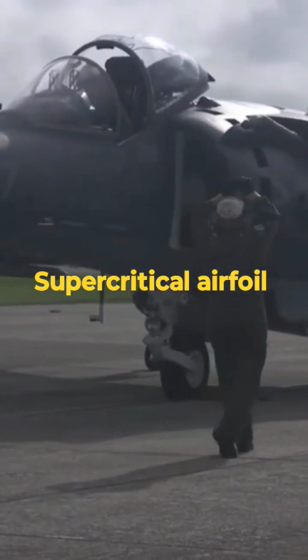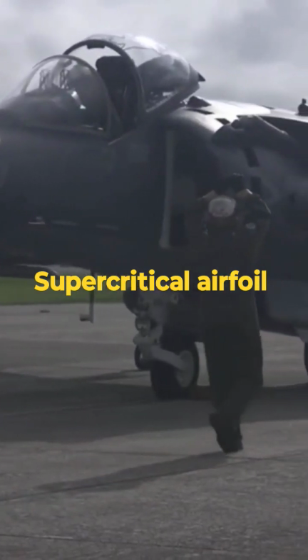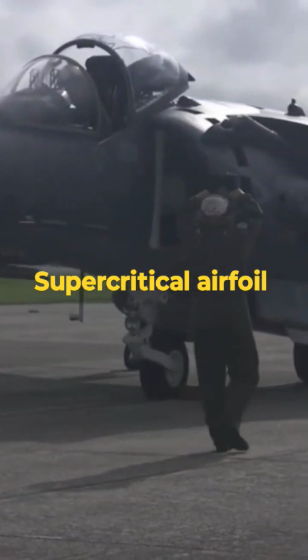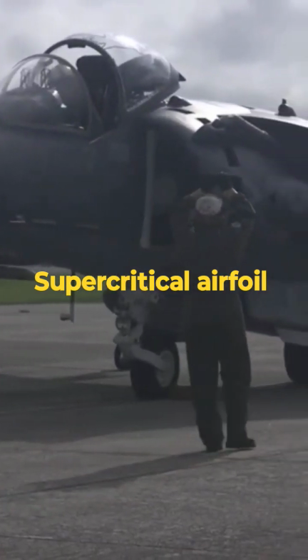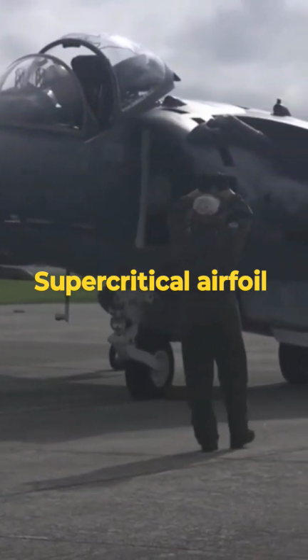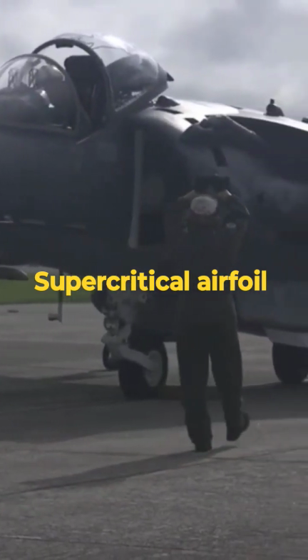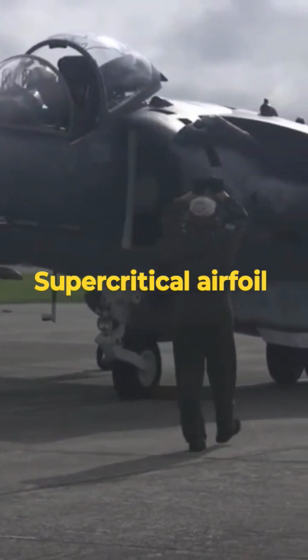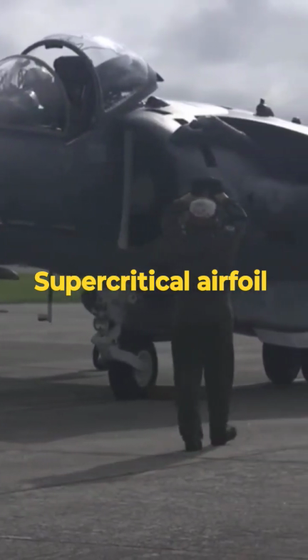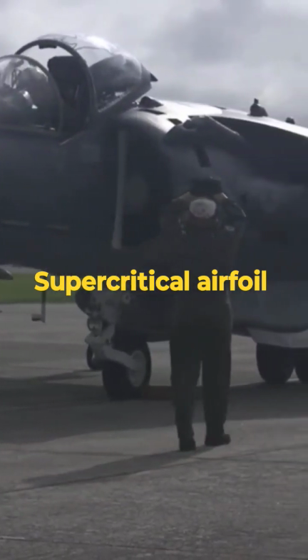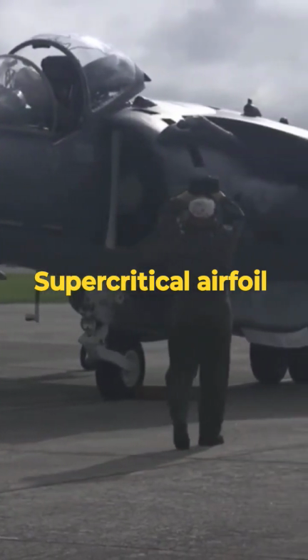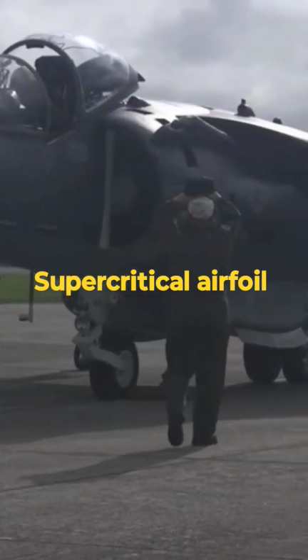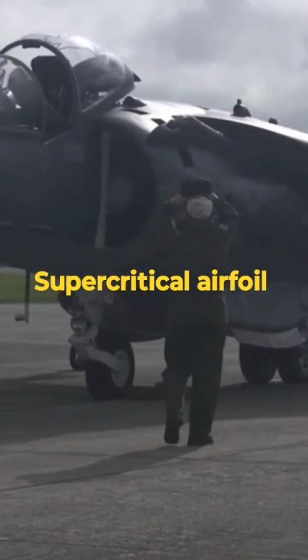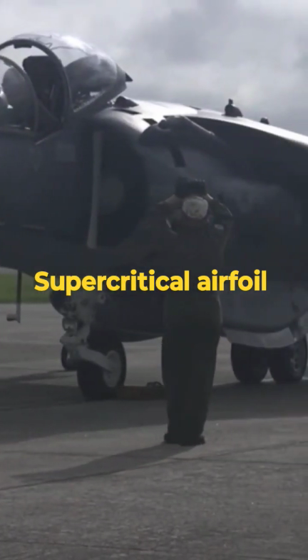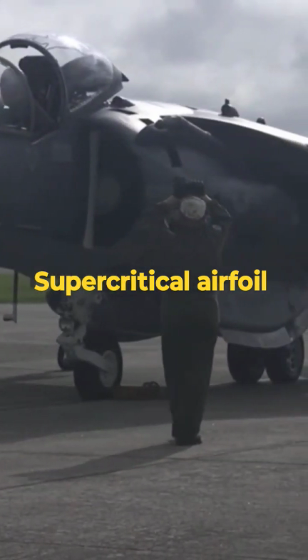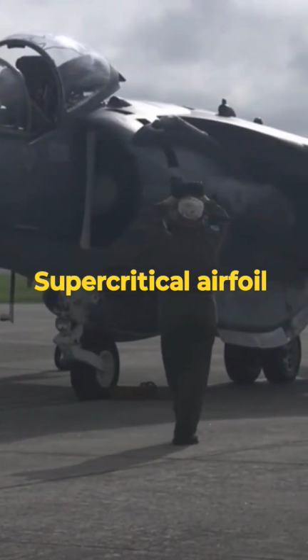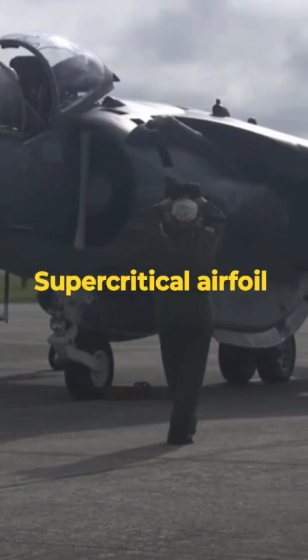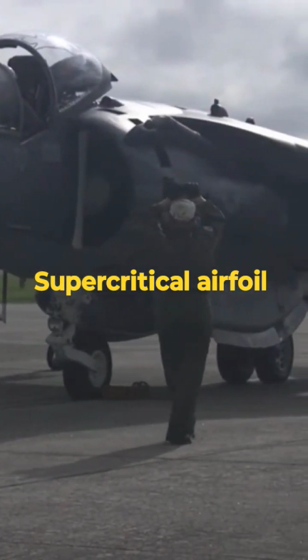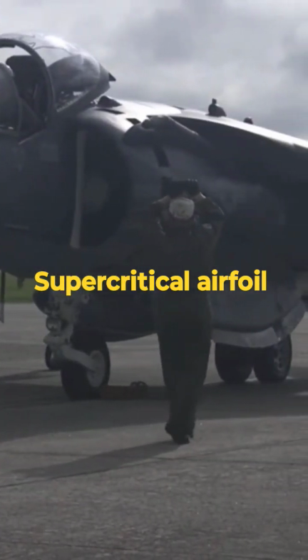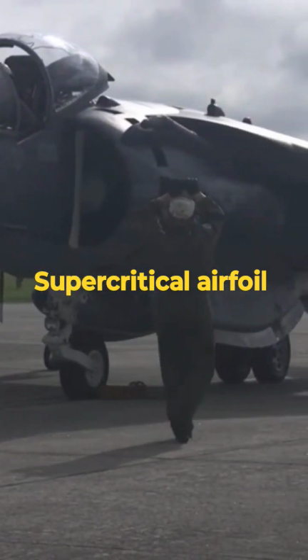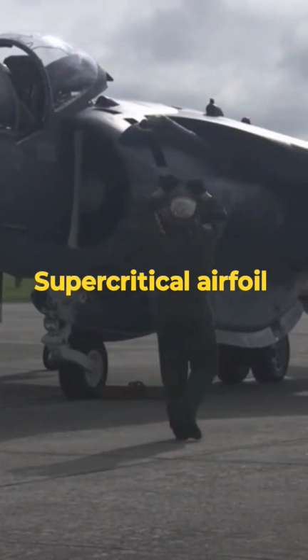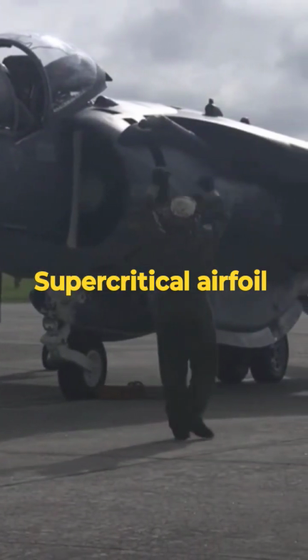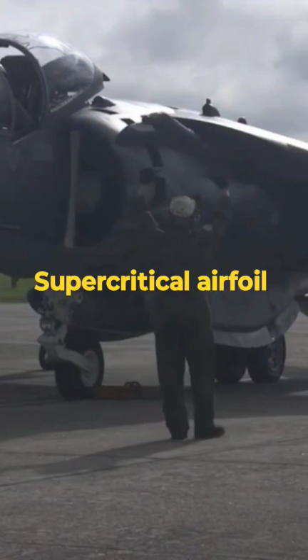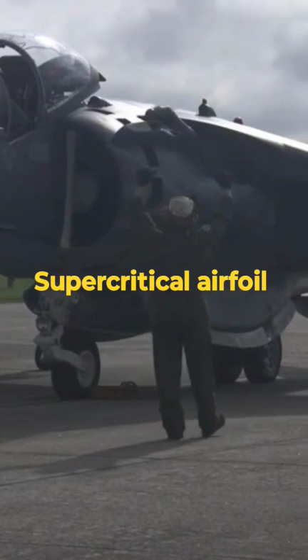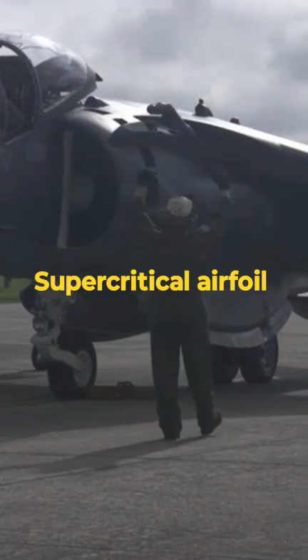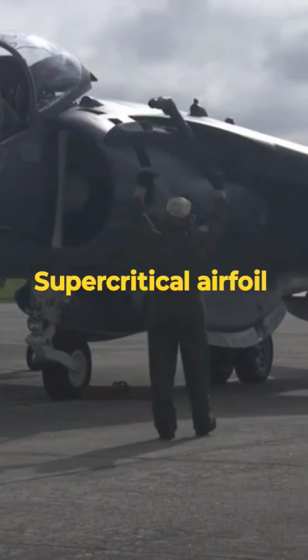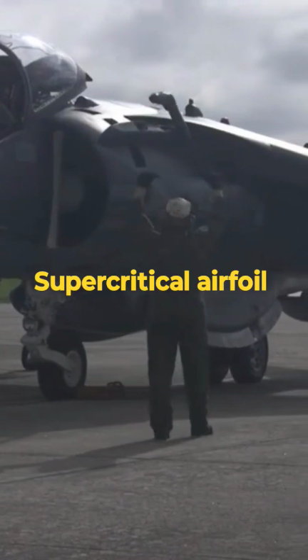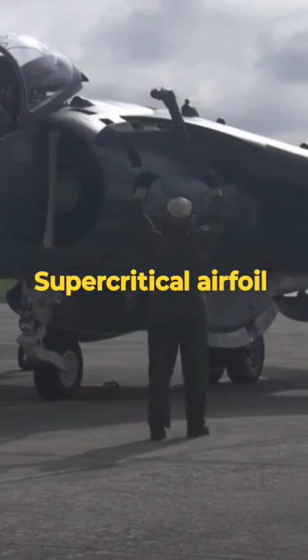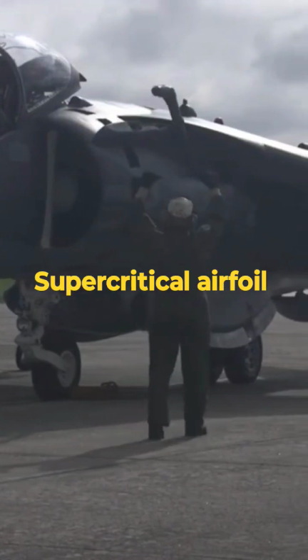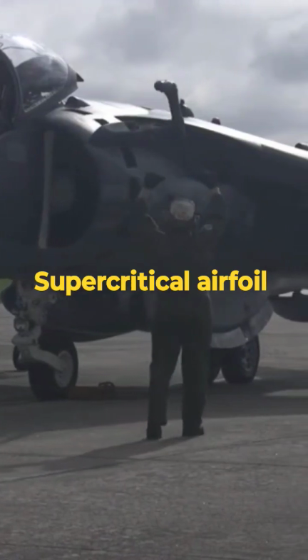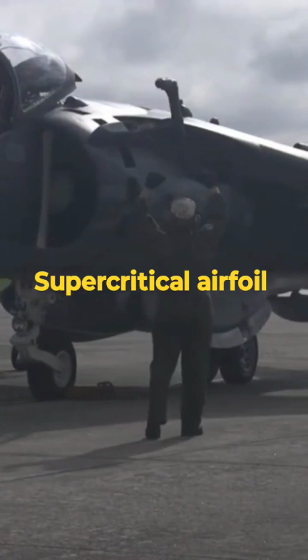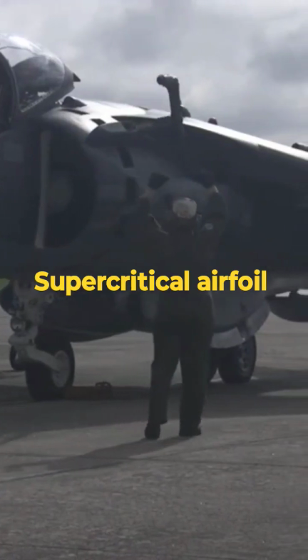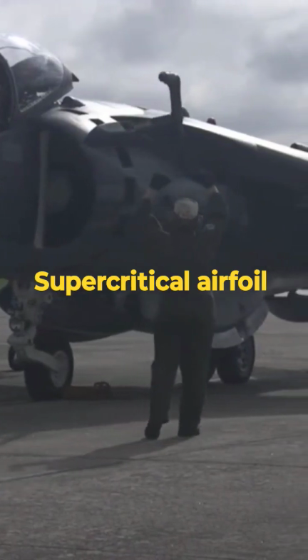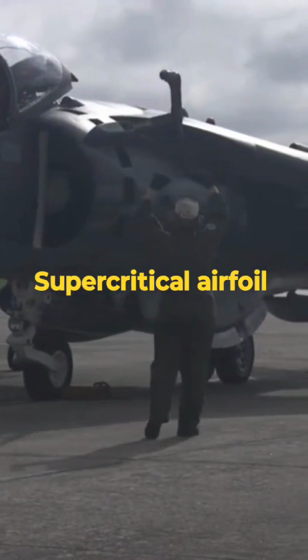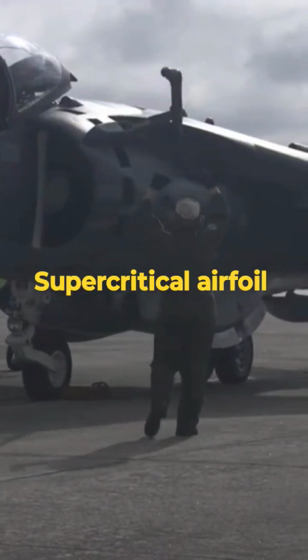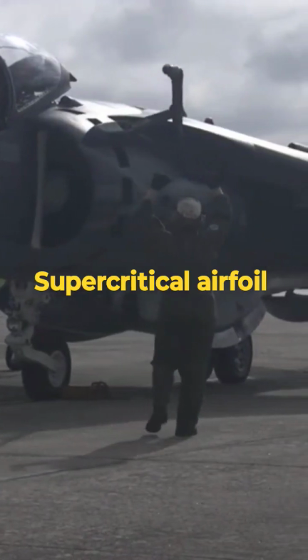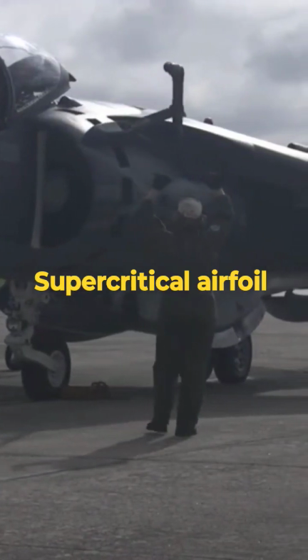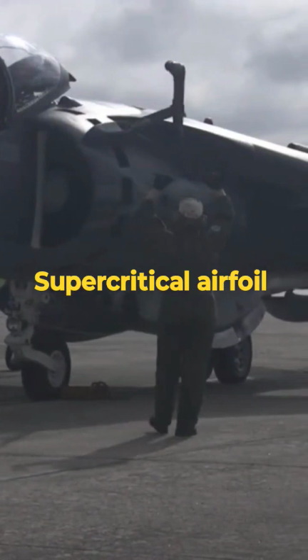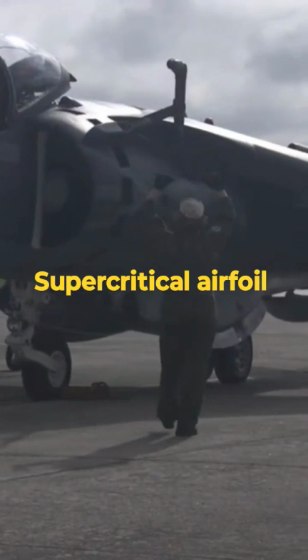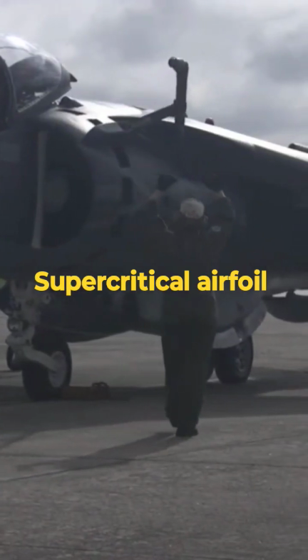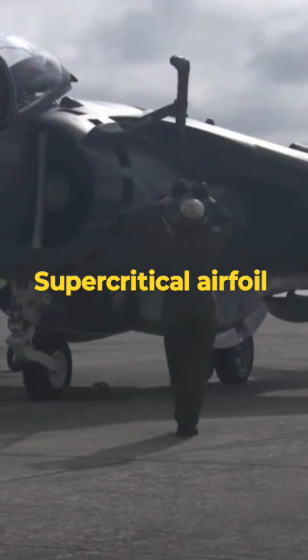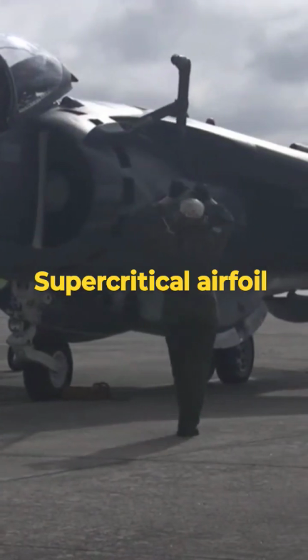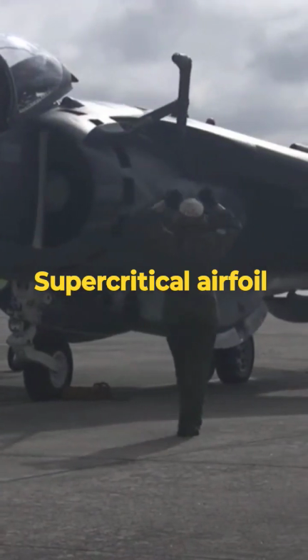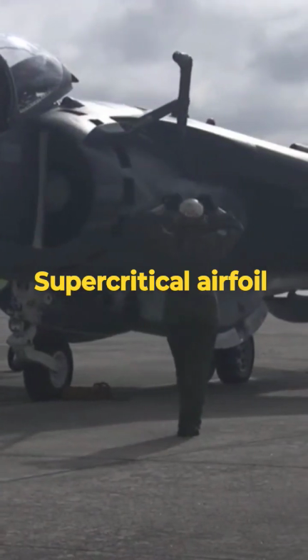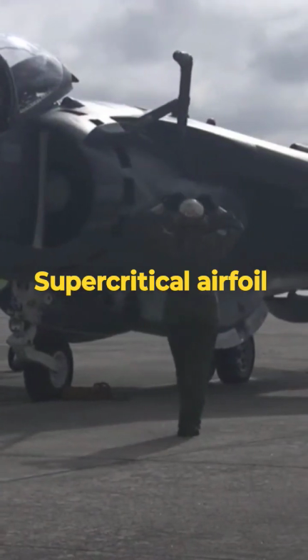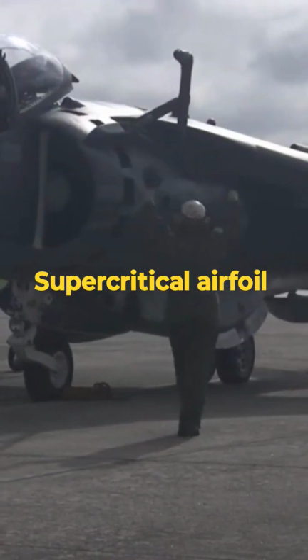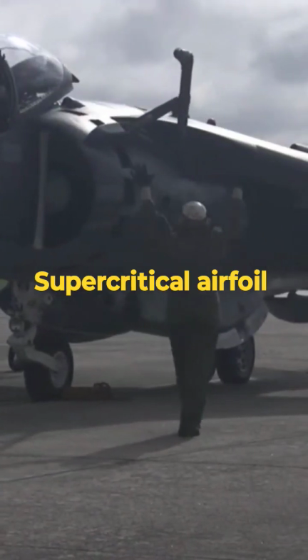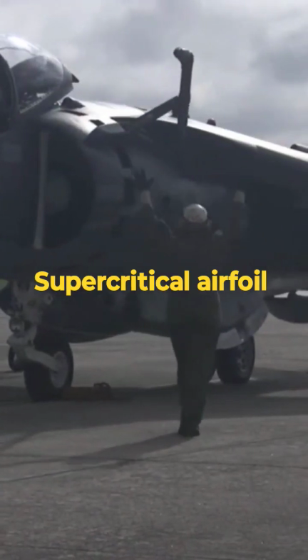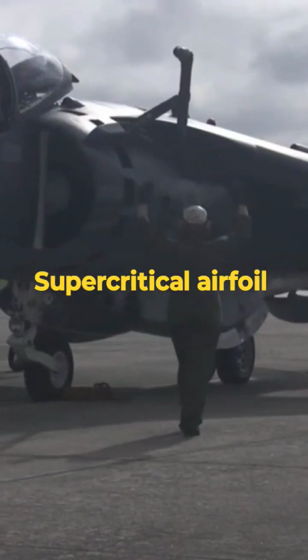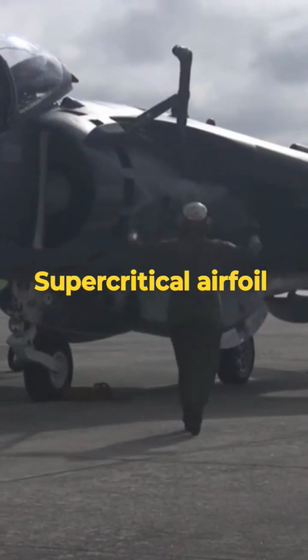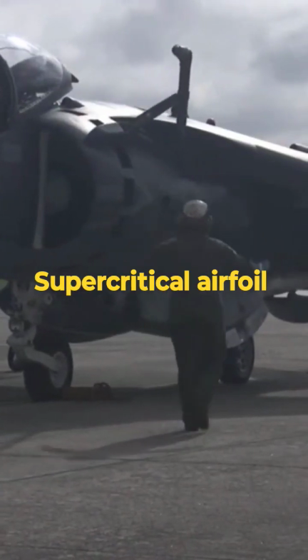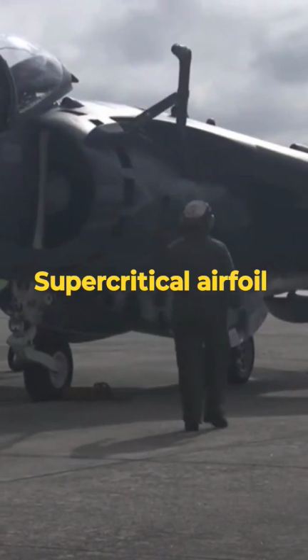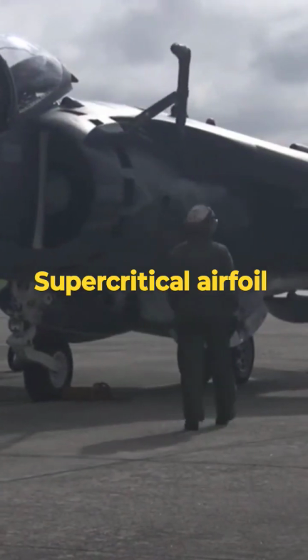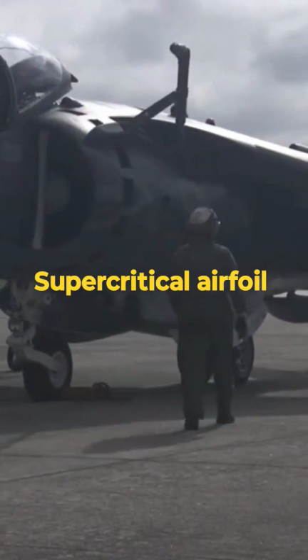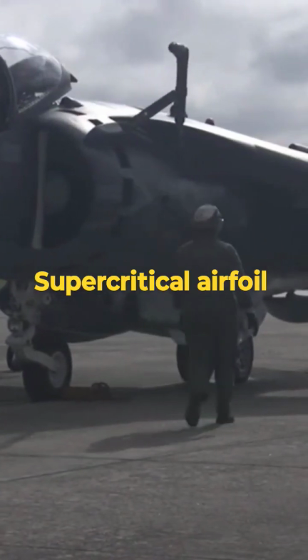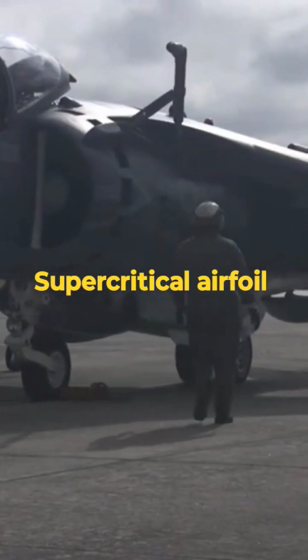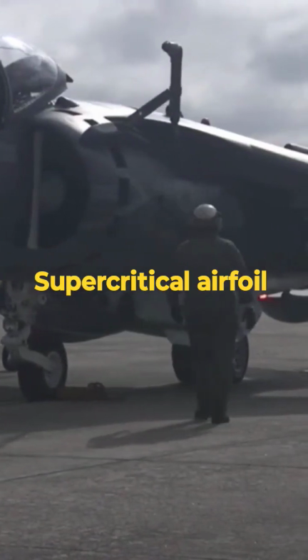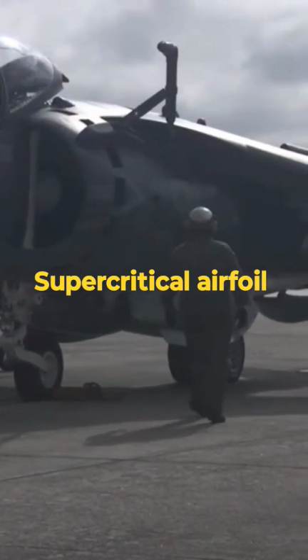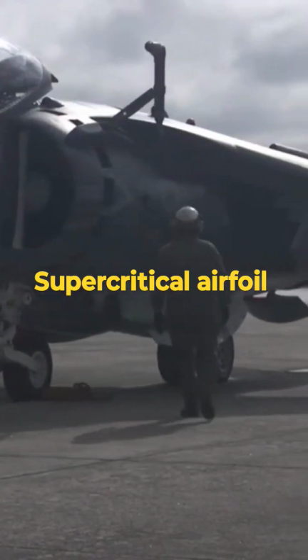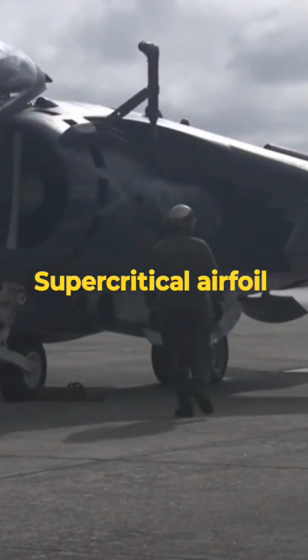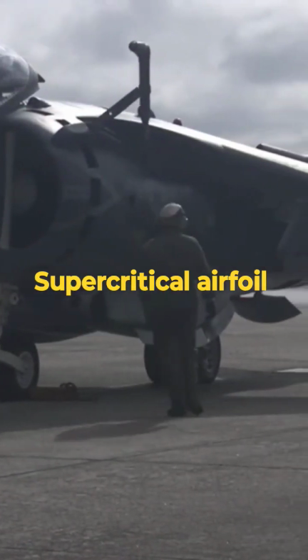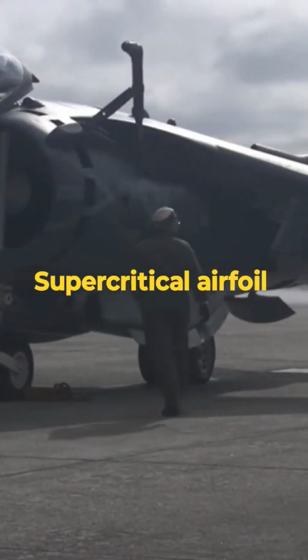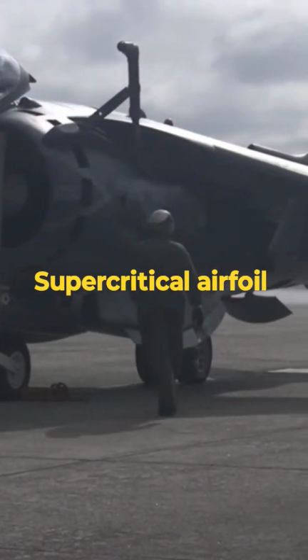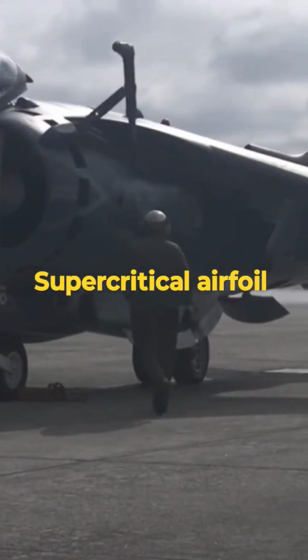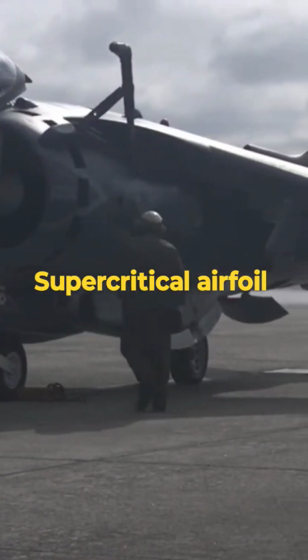Additionally, the use of a supercritical airfoil enables the AV-8B Harrier to operate effectively at a range of speeds.